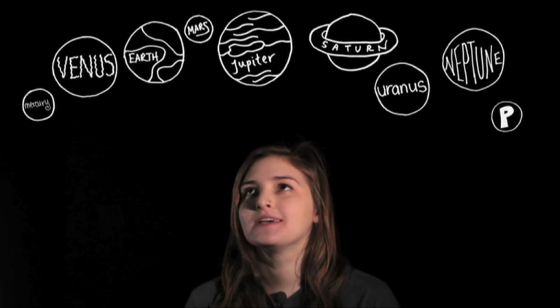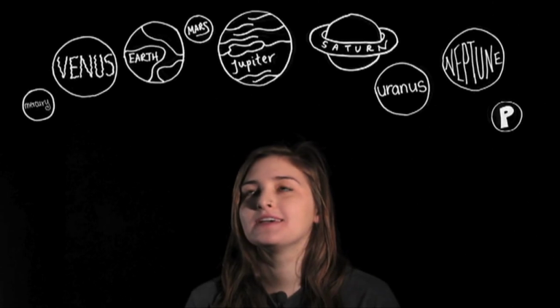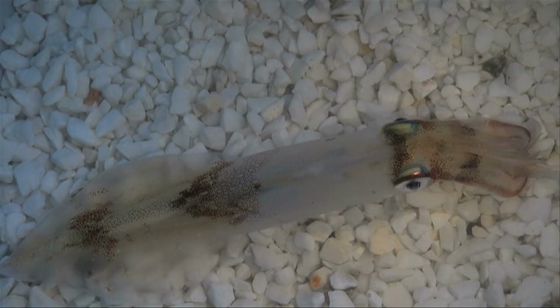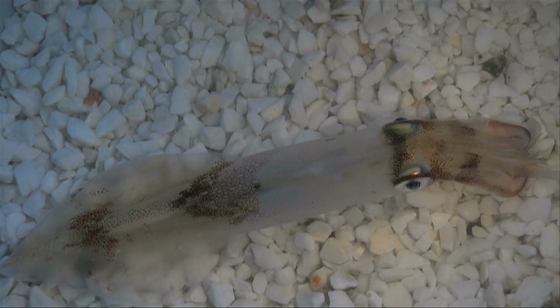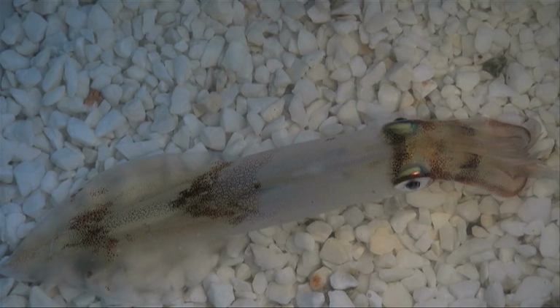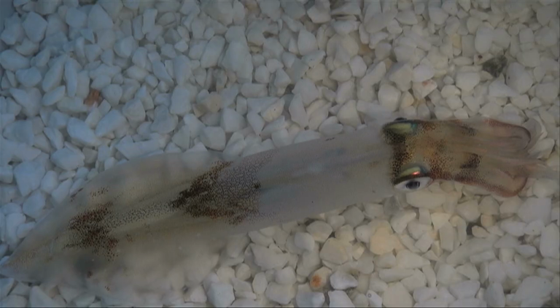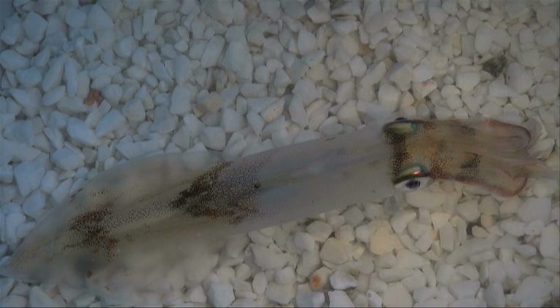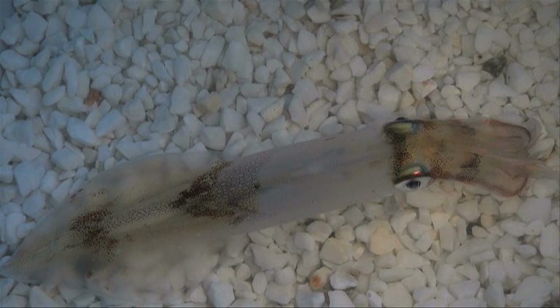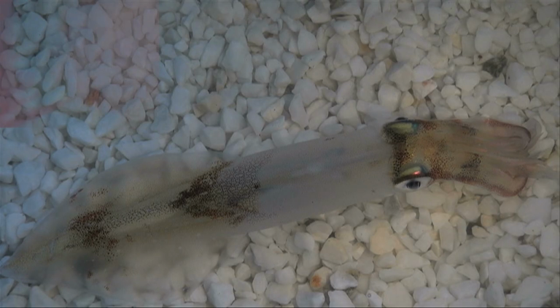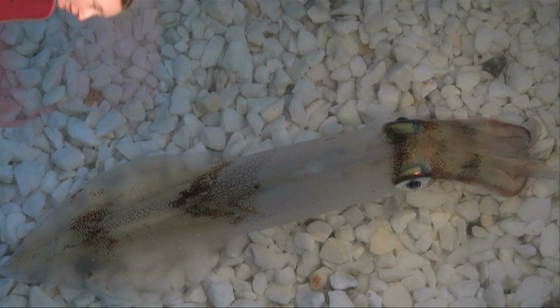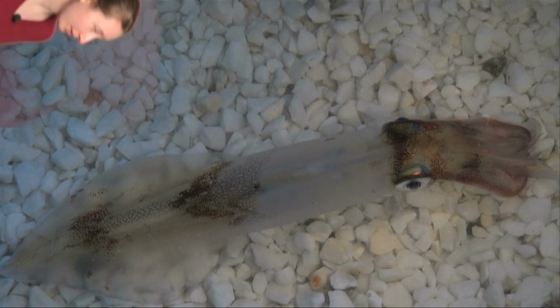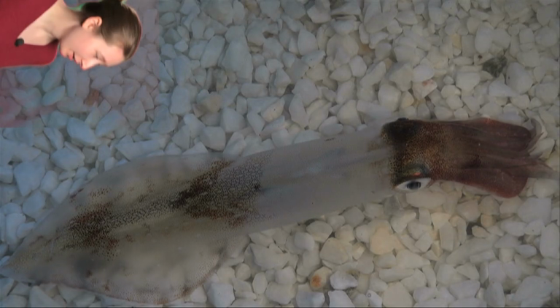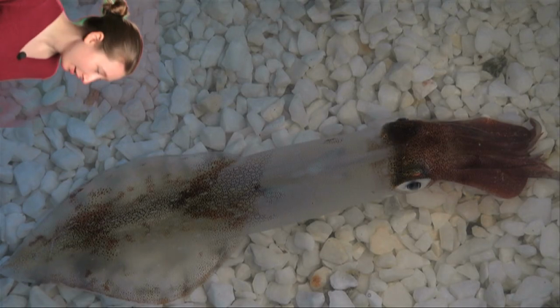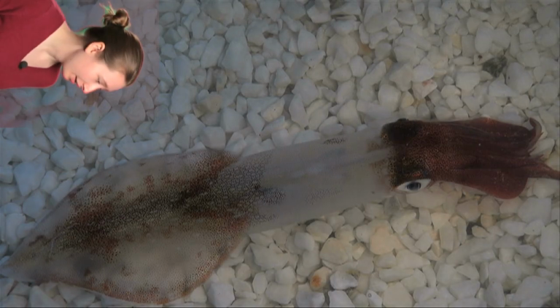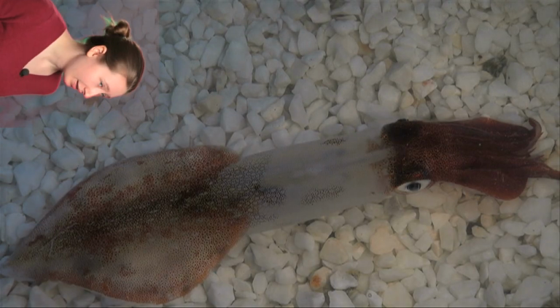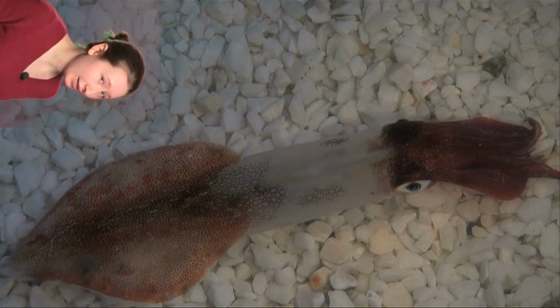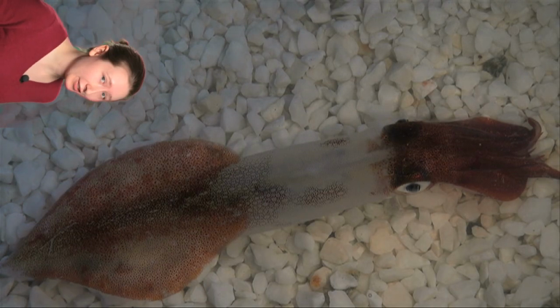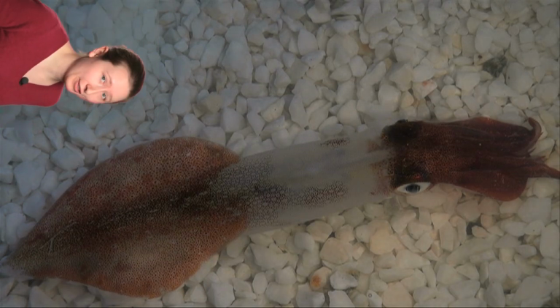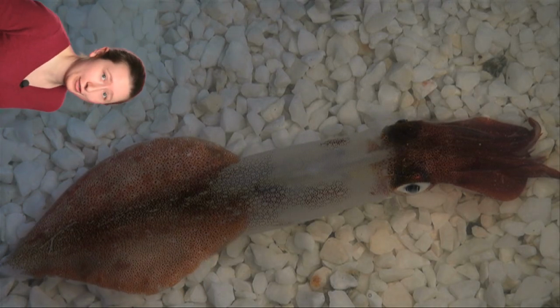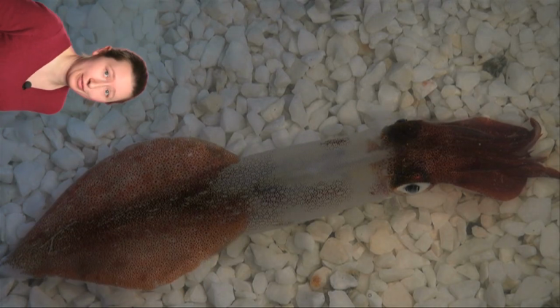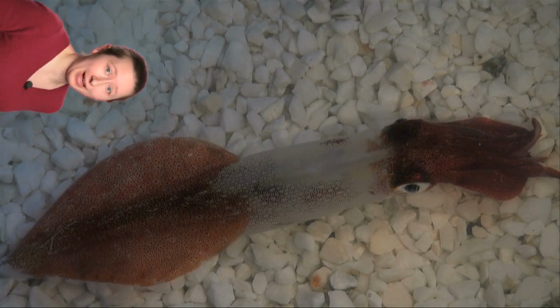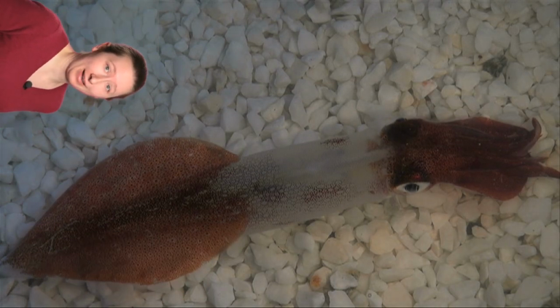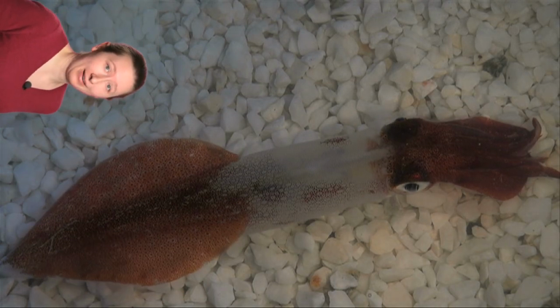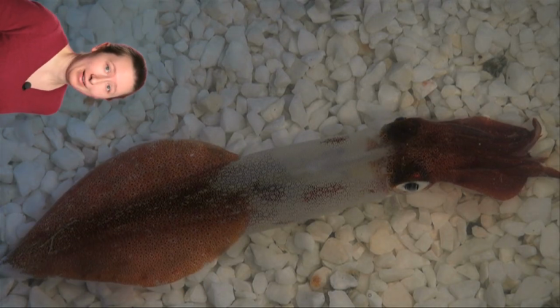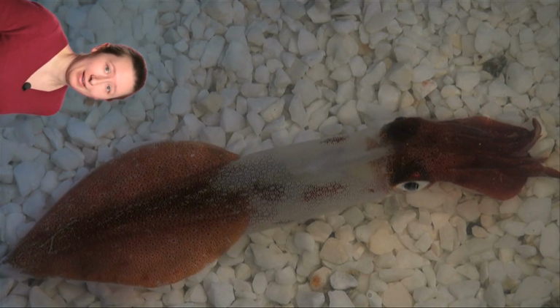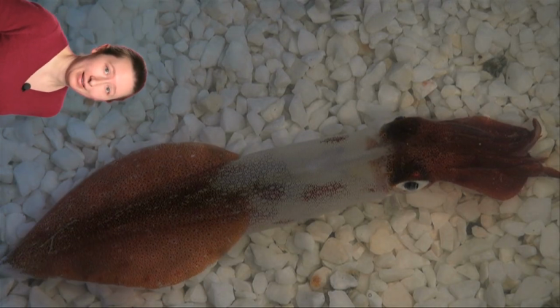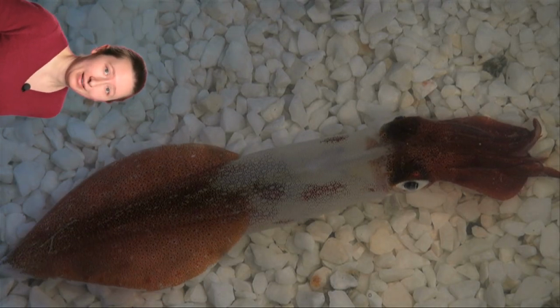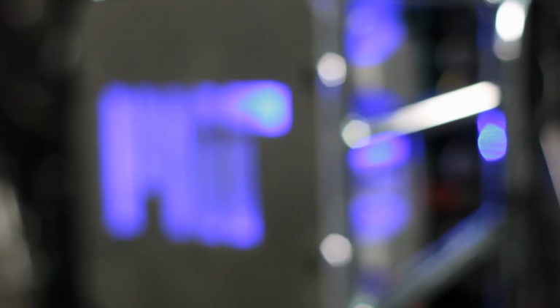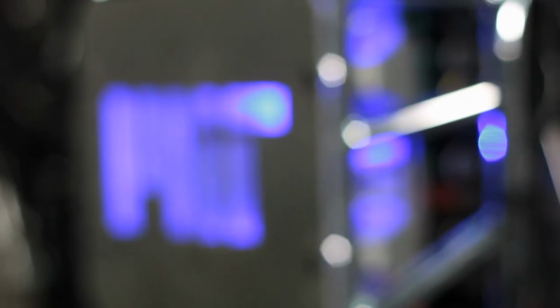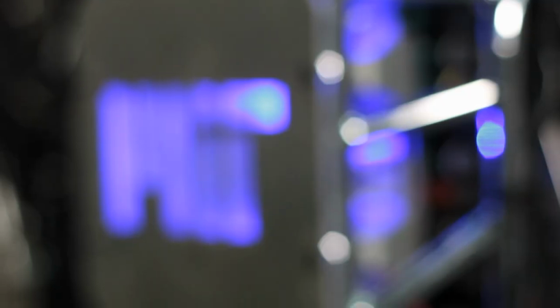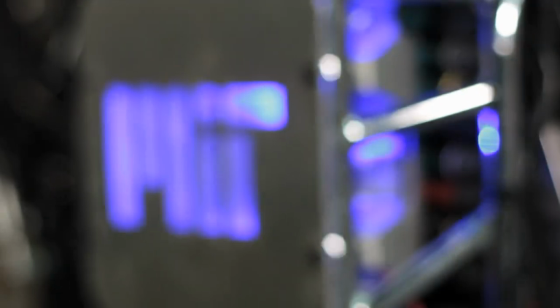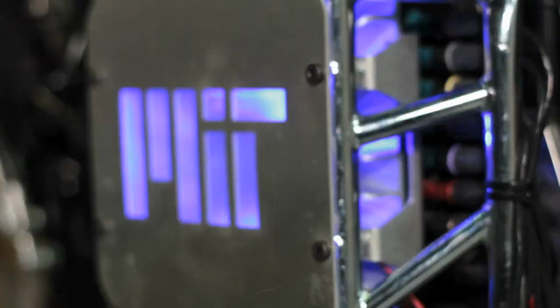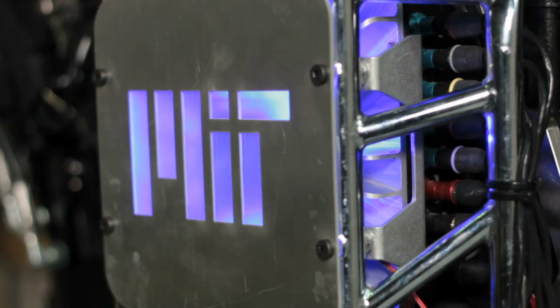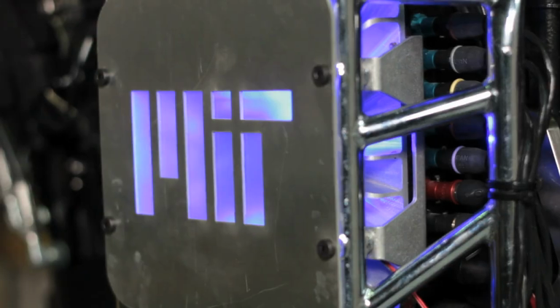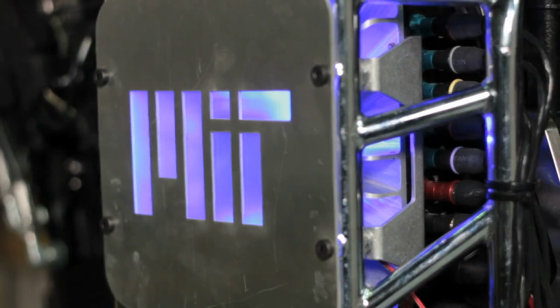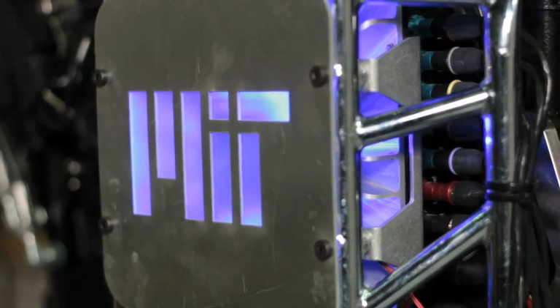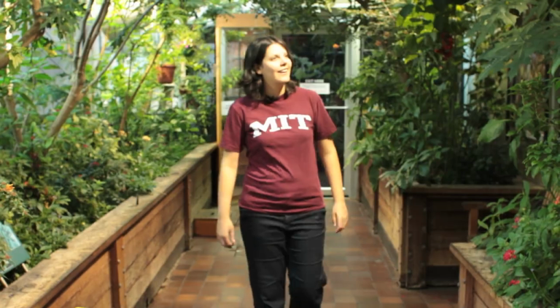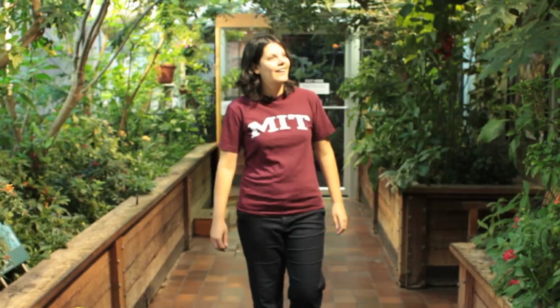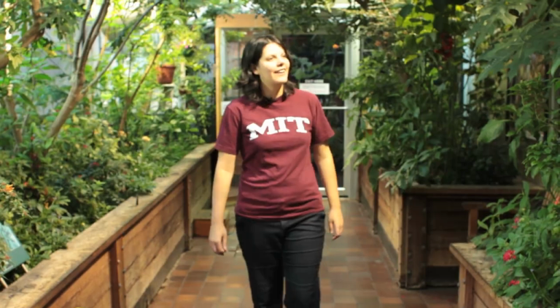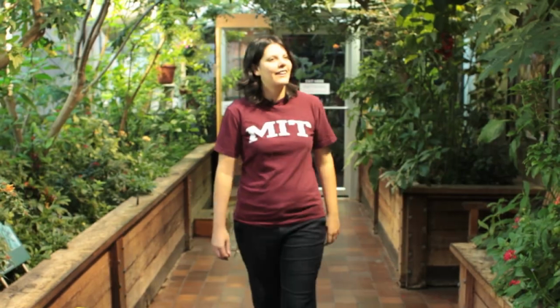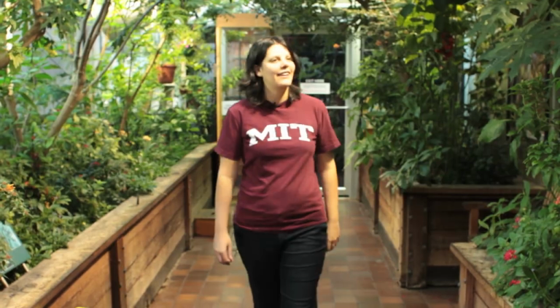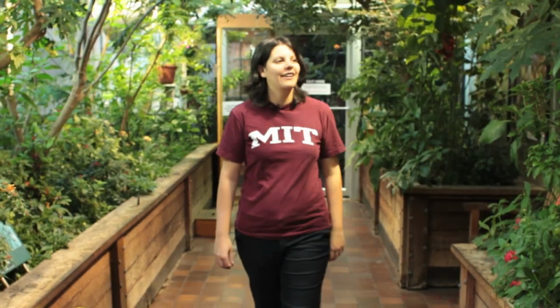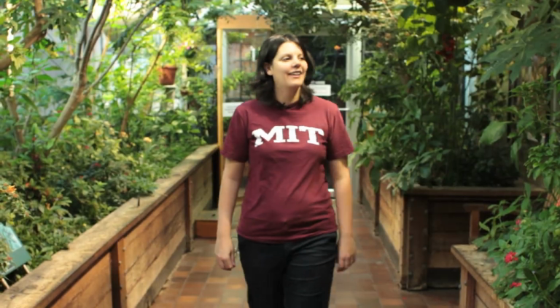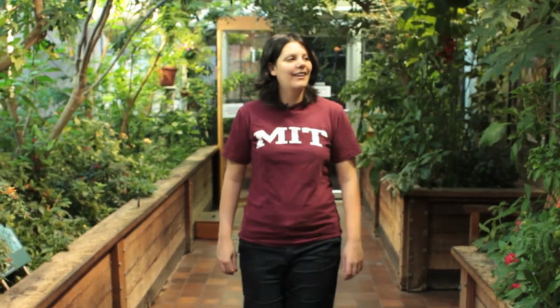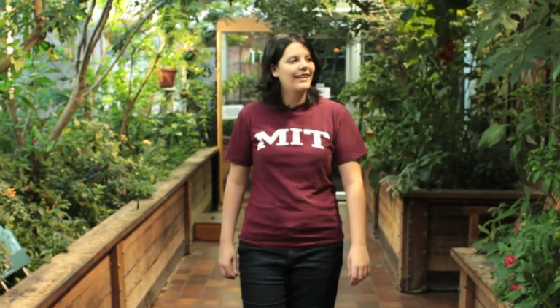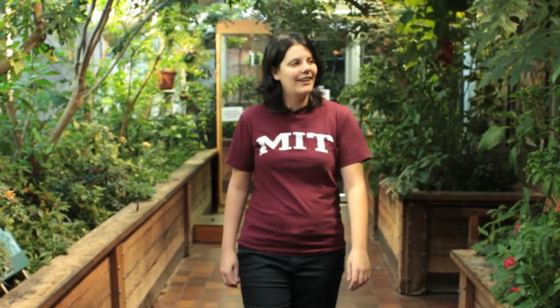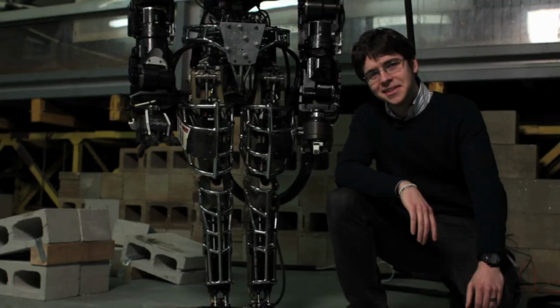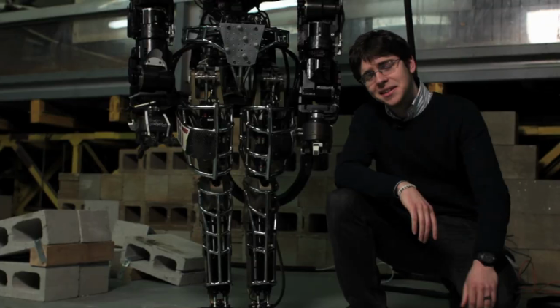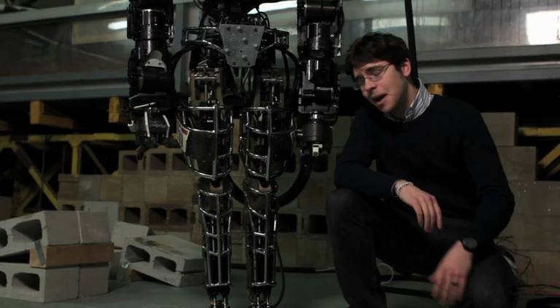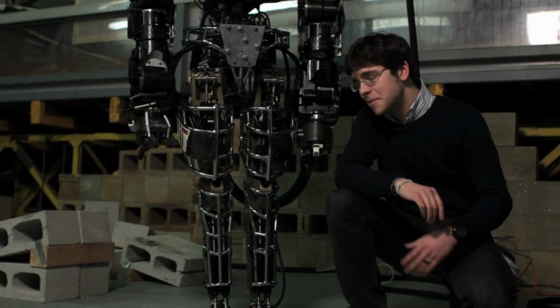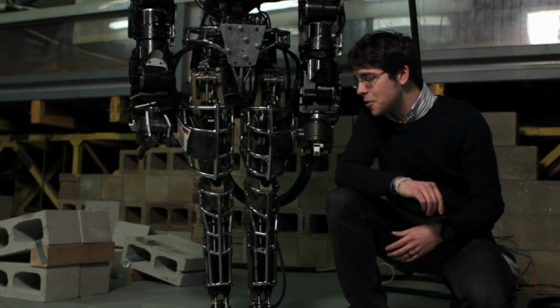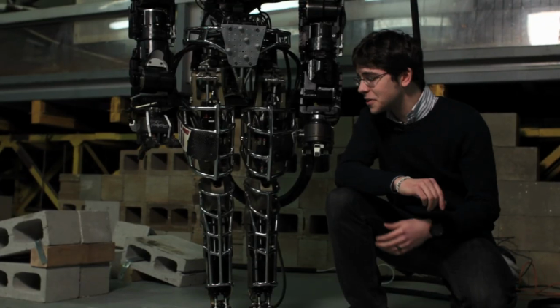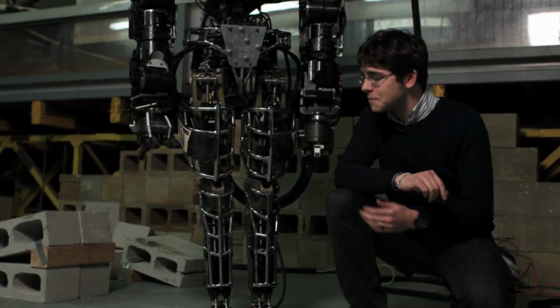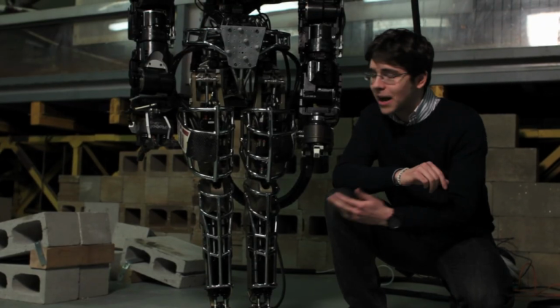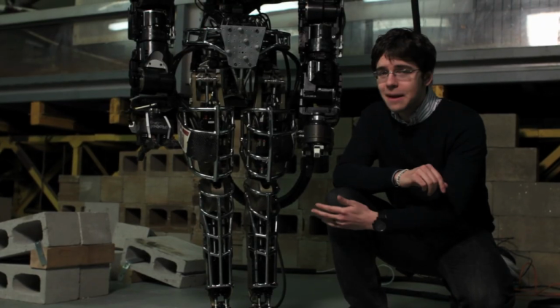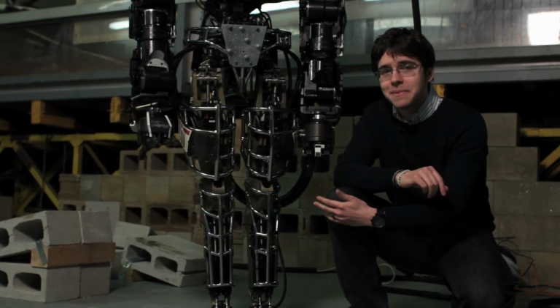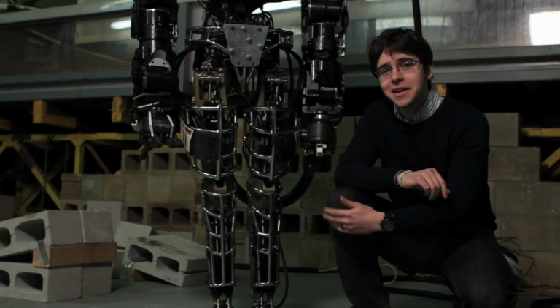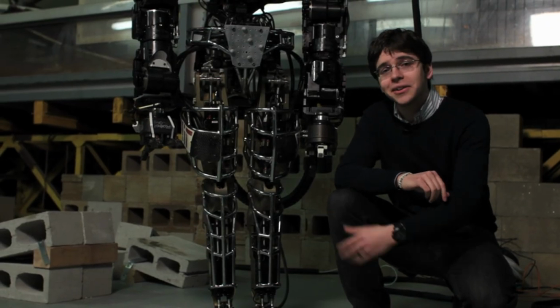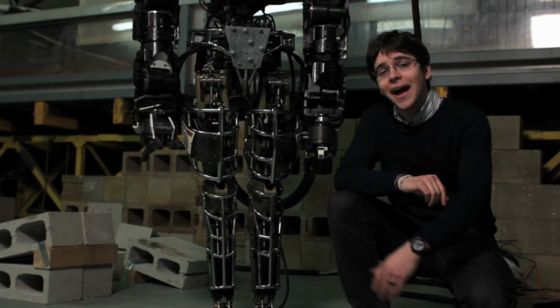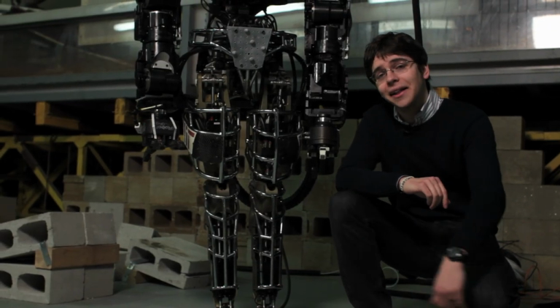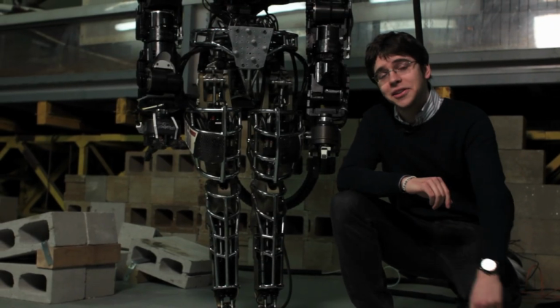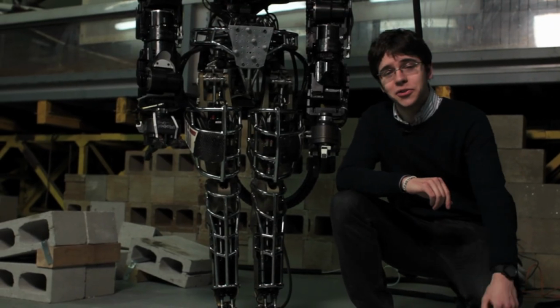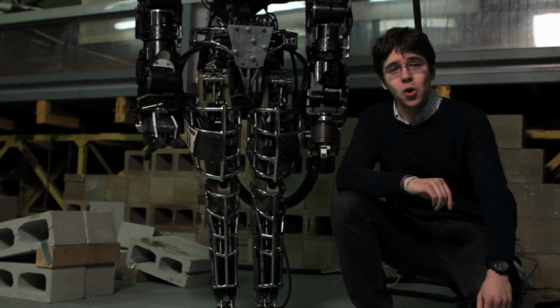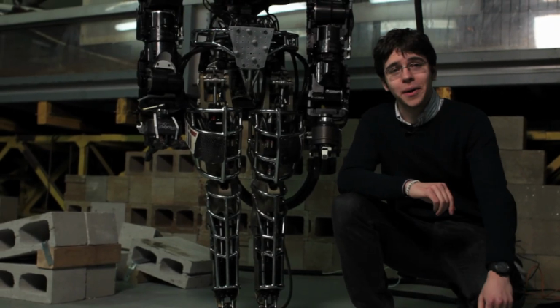When I approach him, he turns red. I'm here with a bipedal Atlas robot.